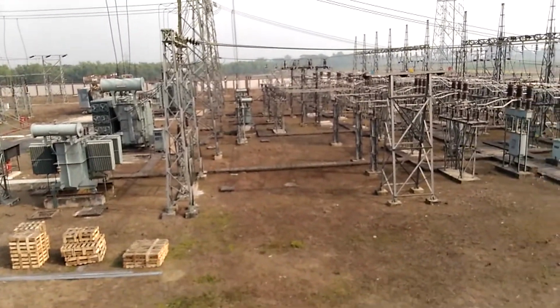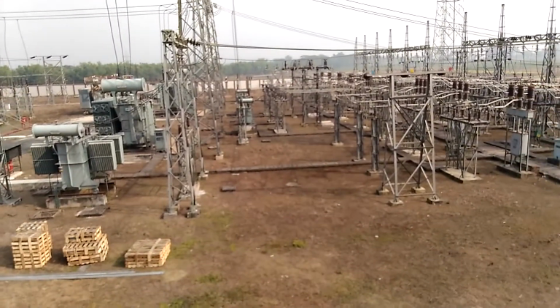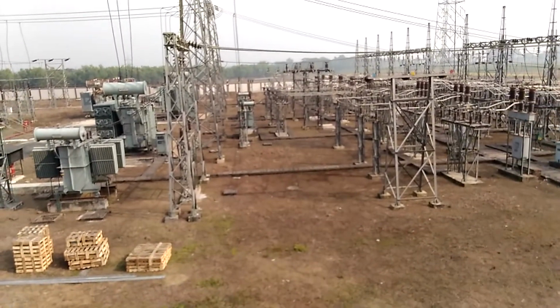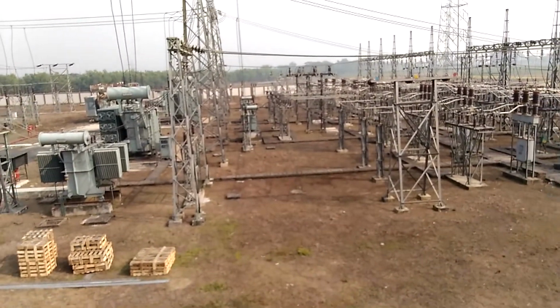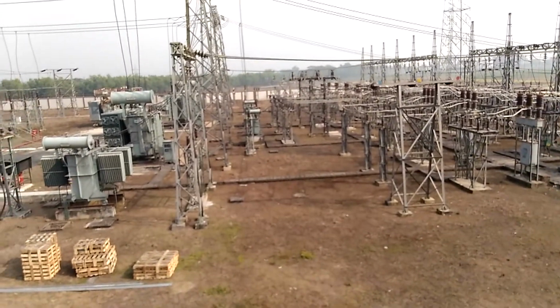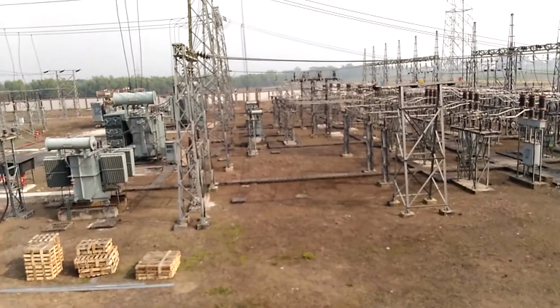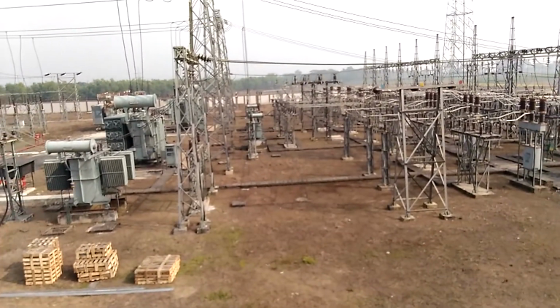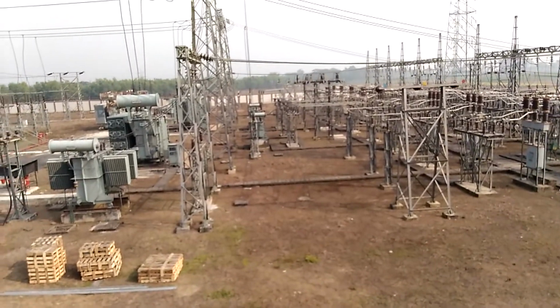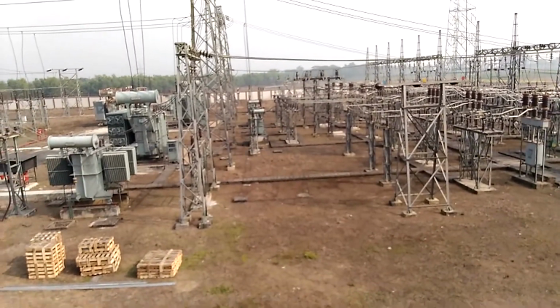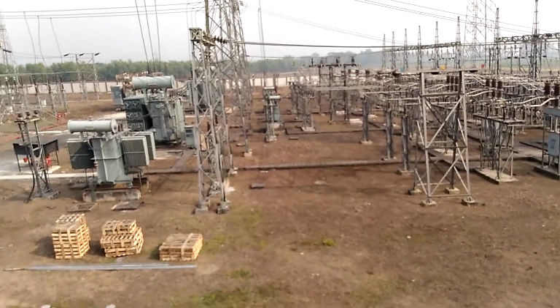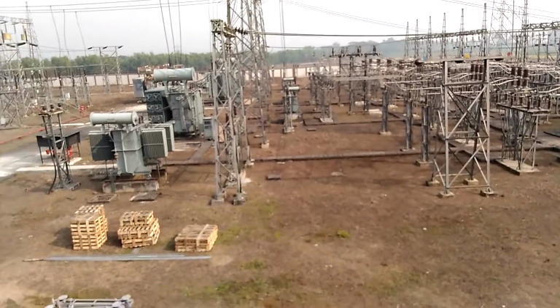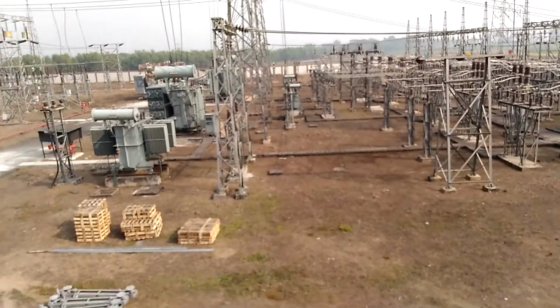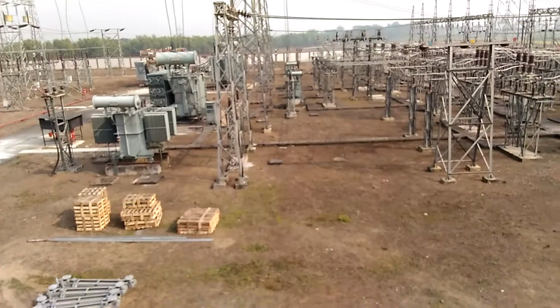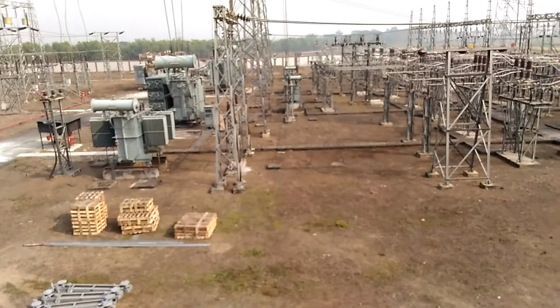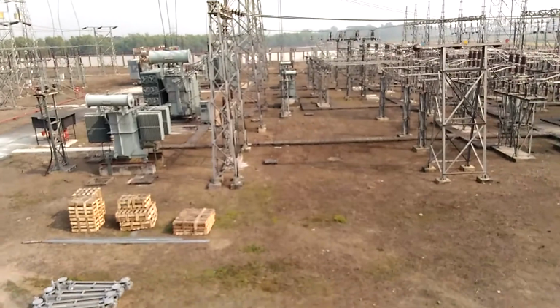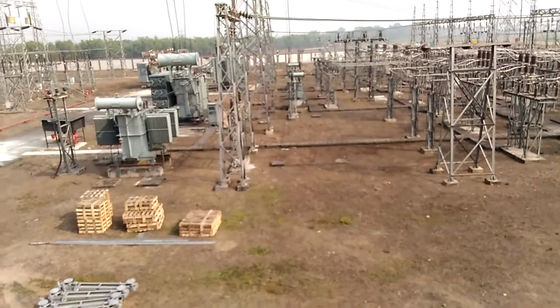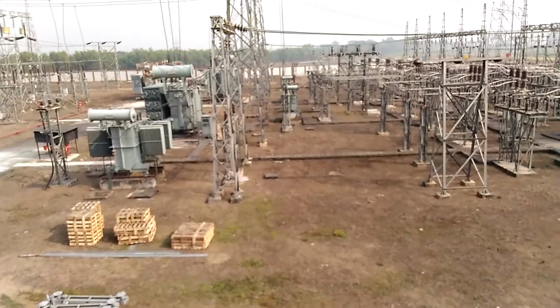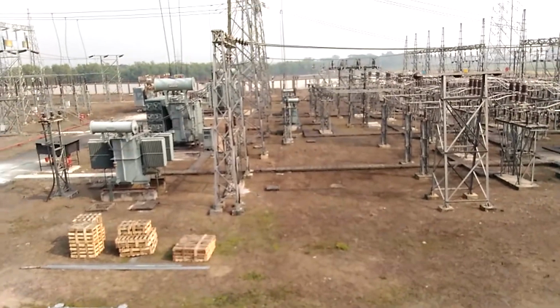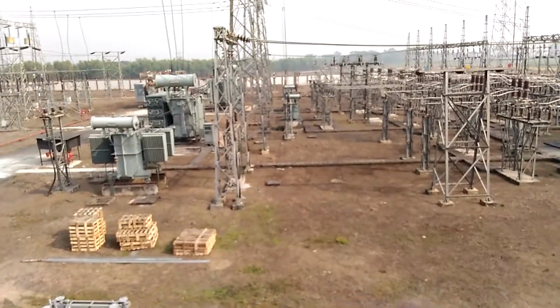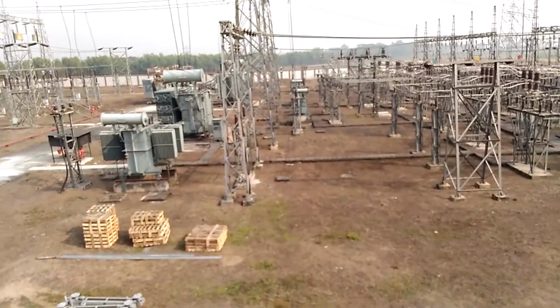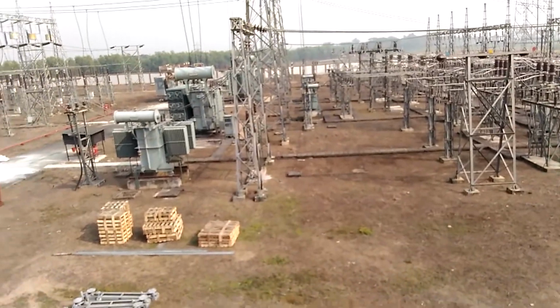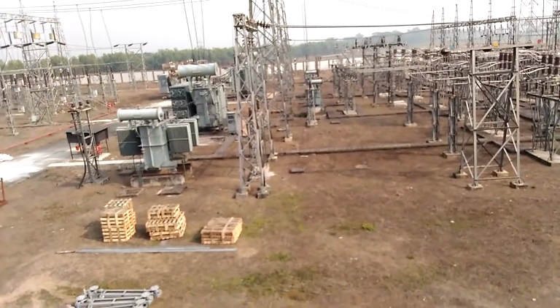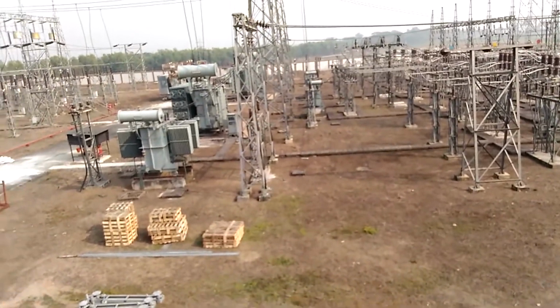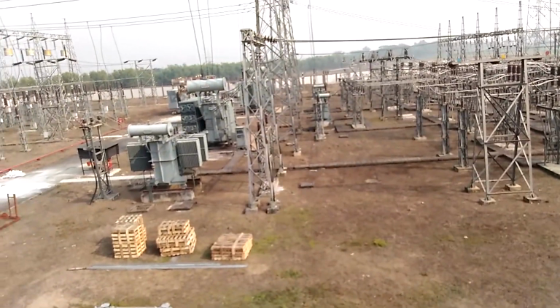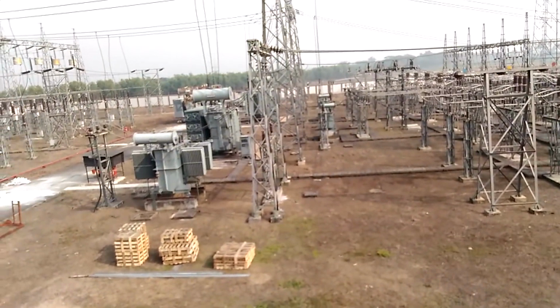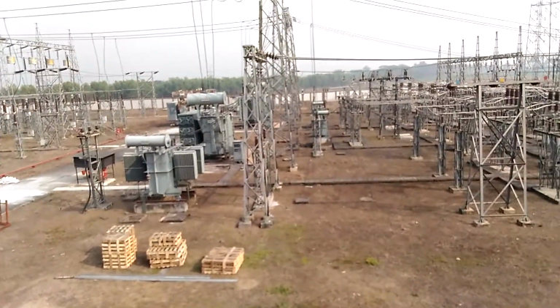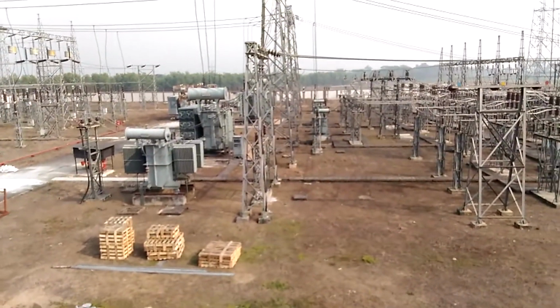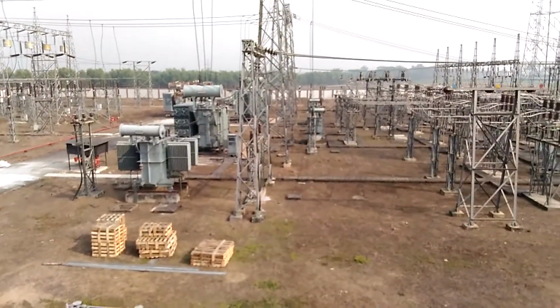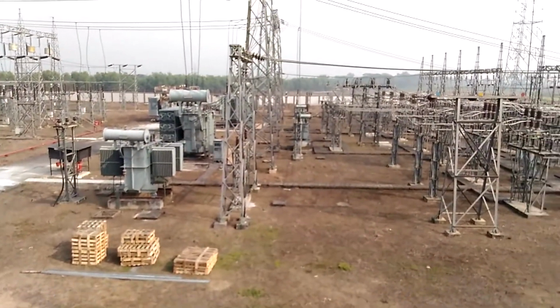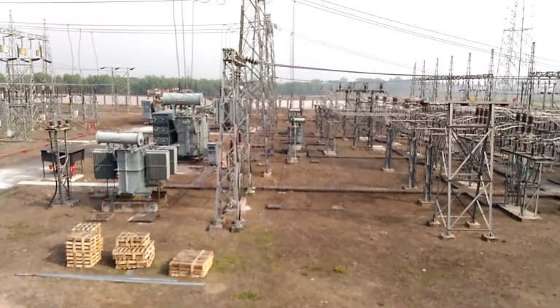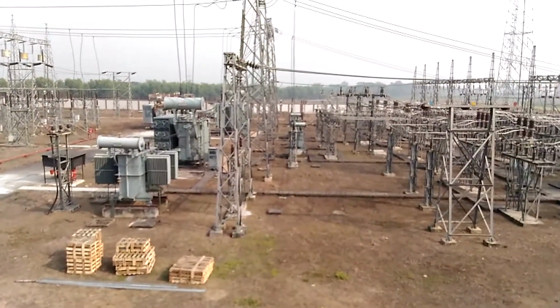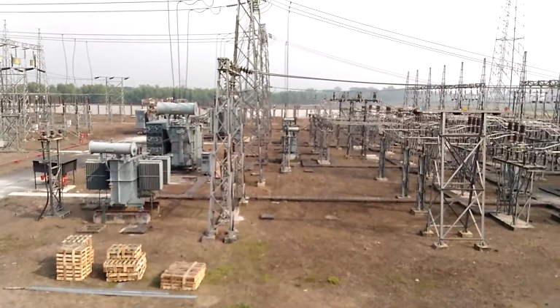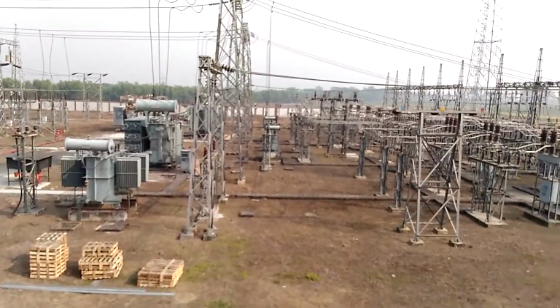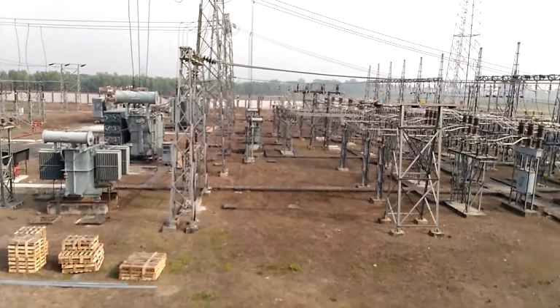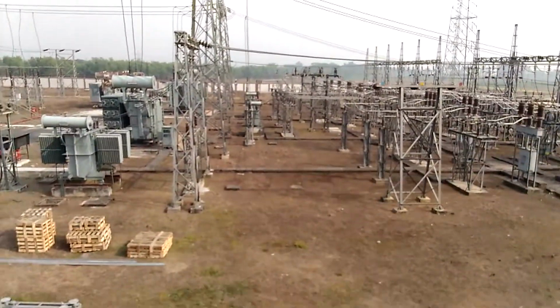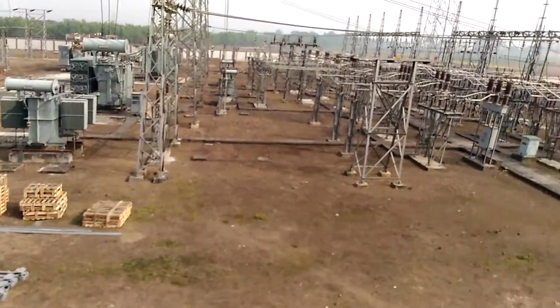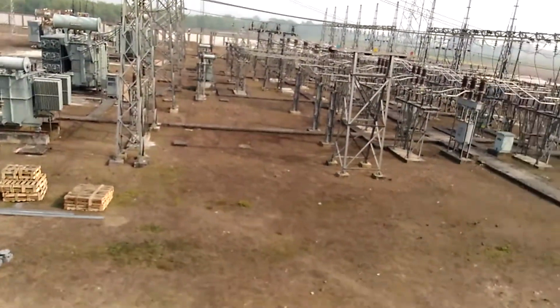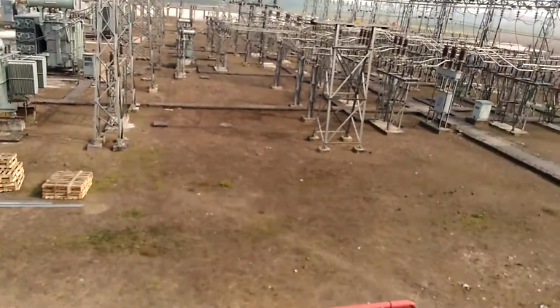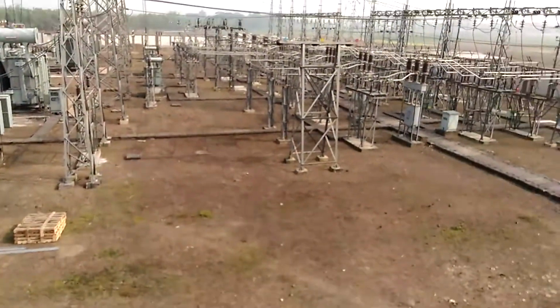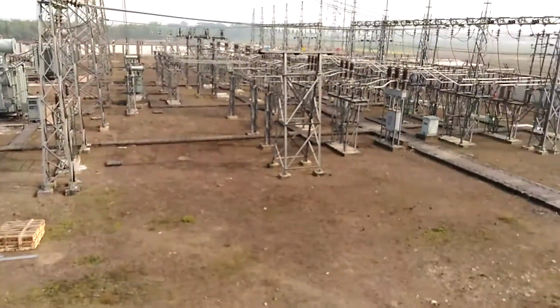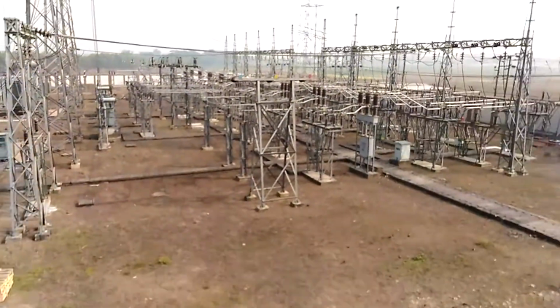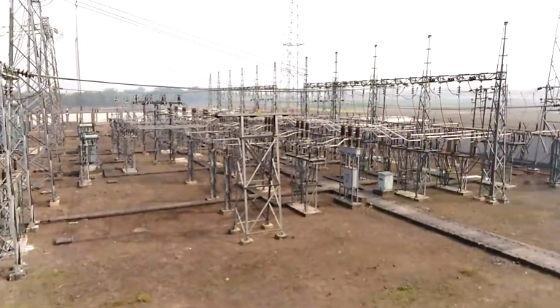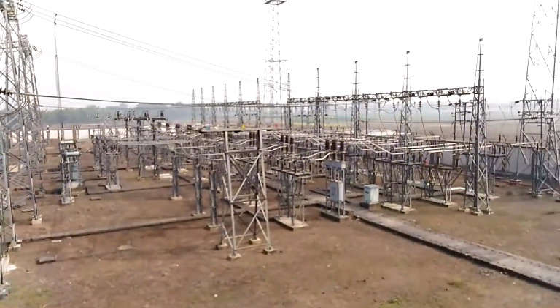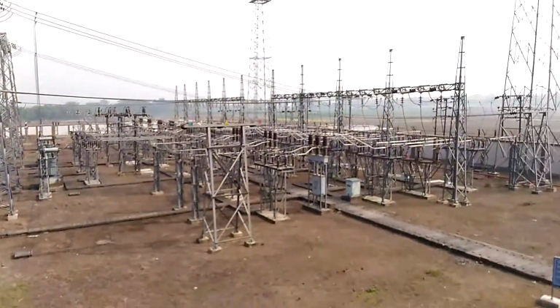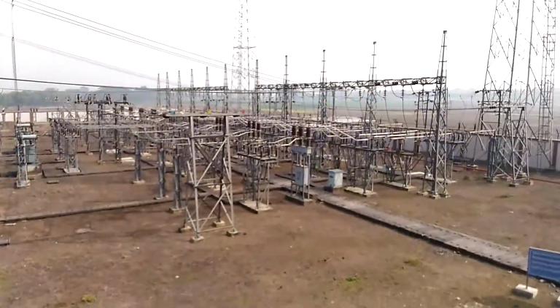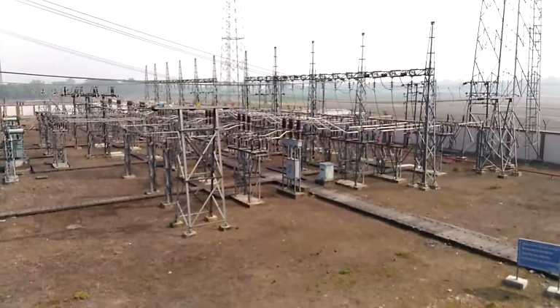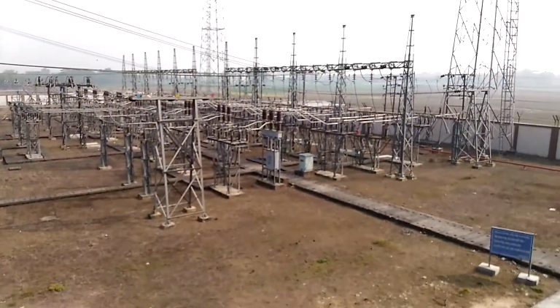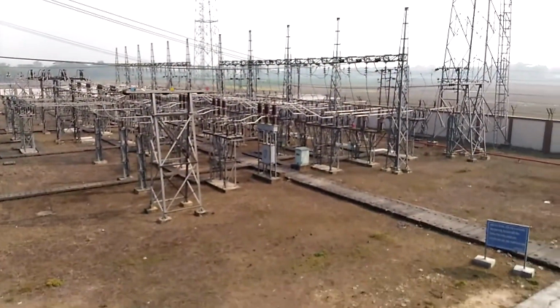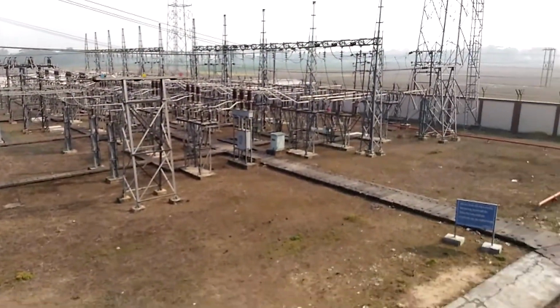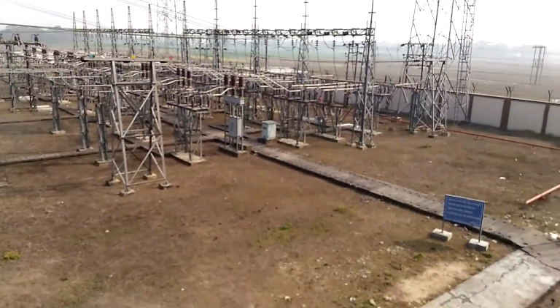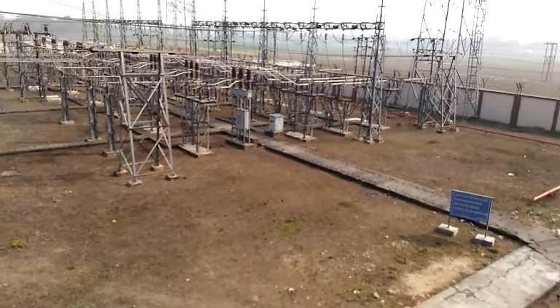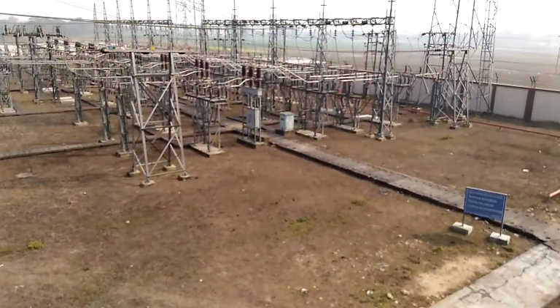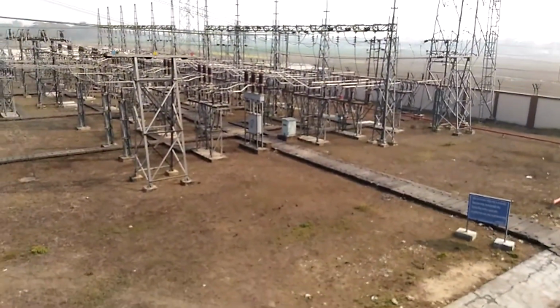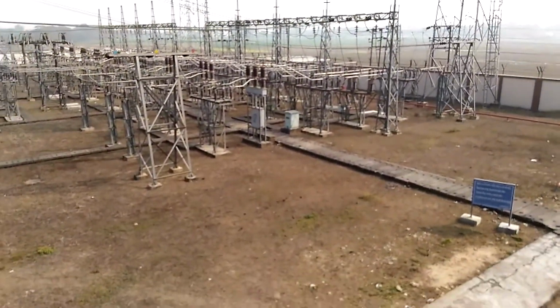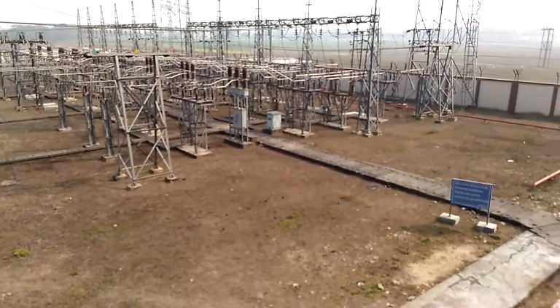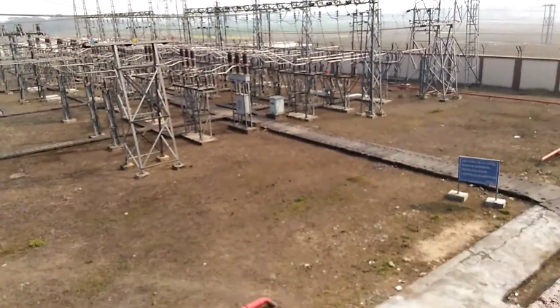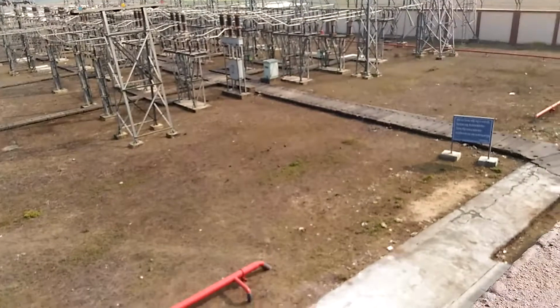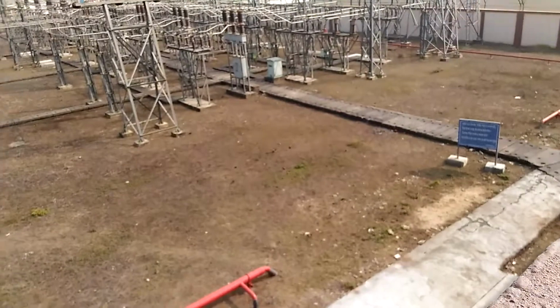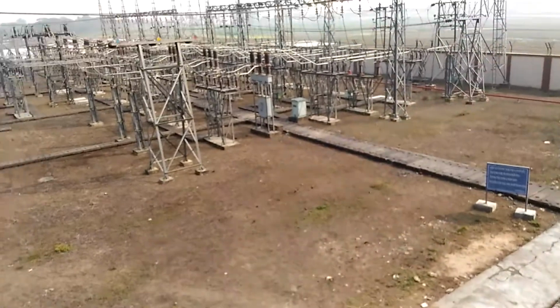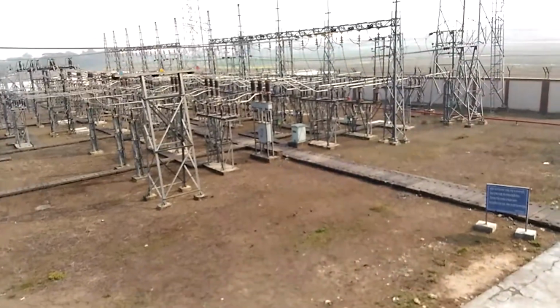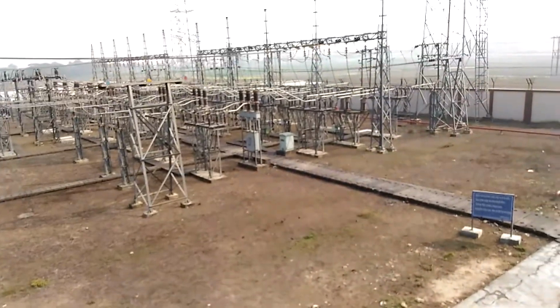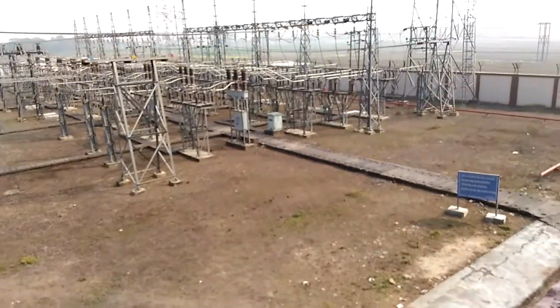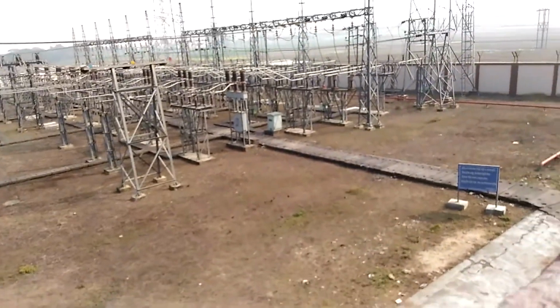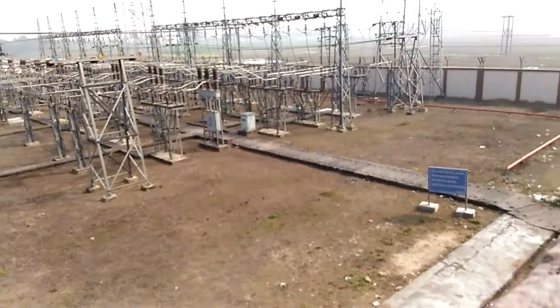The incoming voltage is 132 kV and the outgoing voltage is 33 kV.